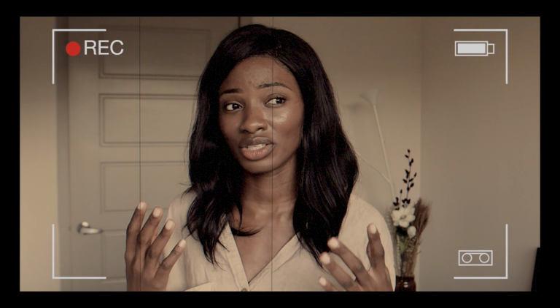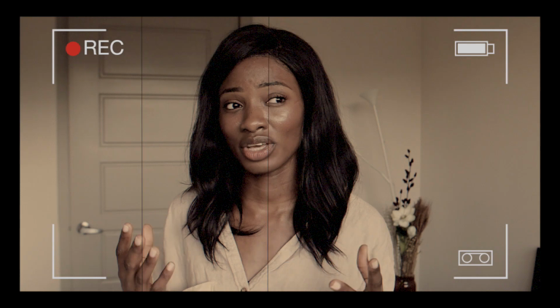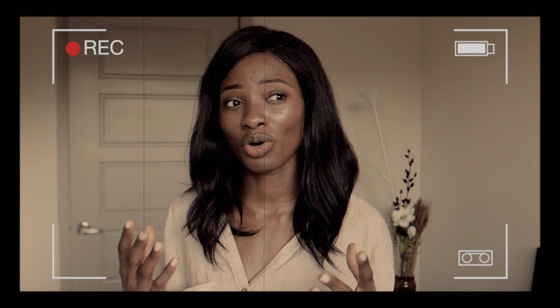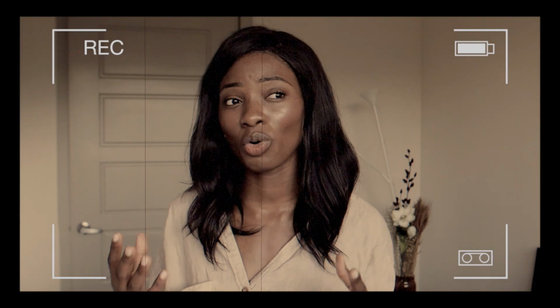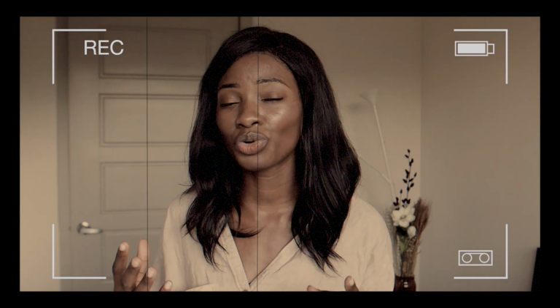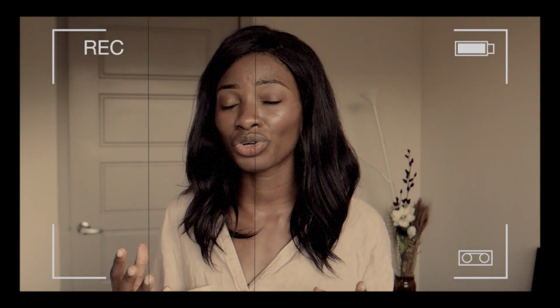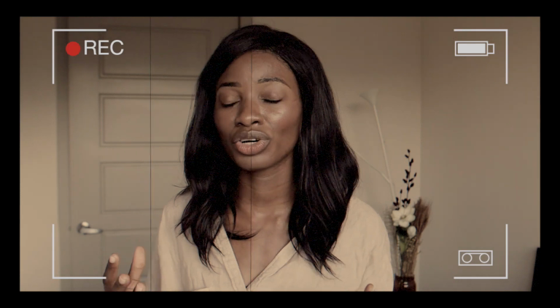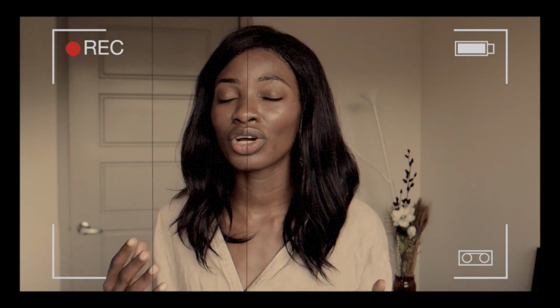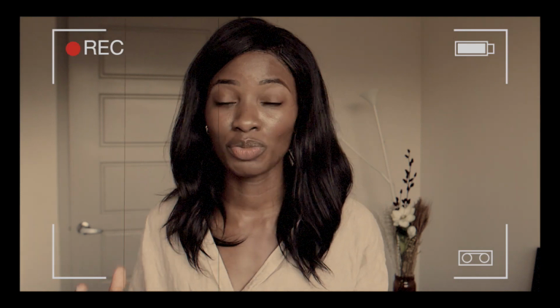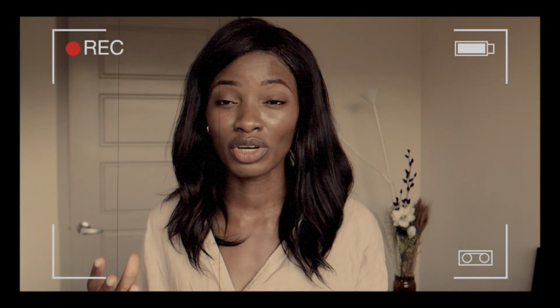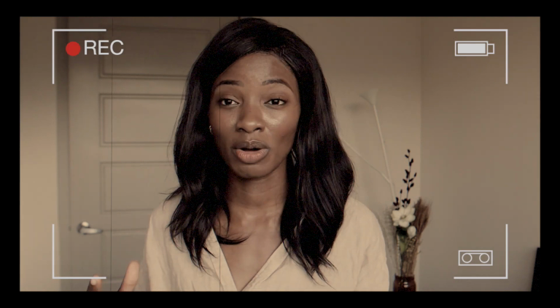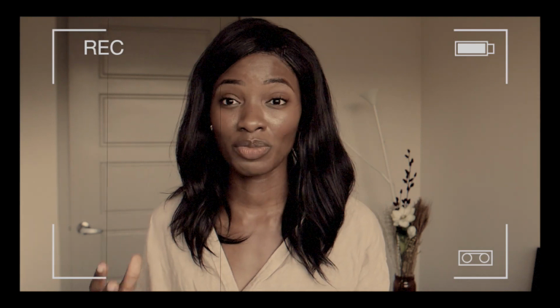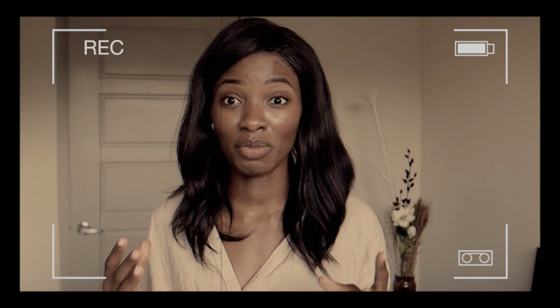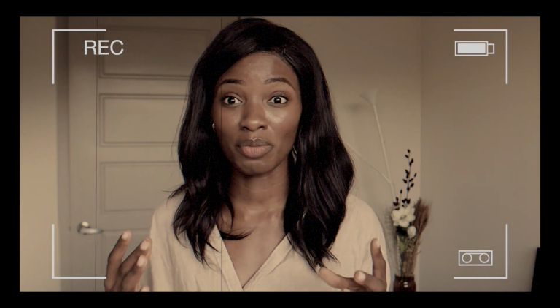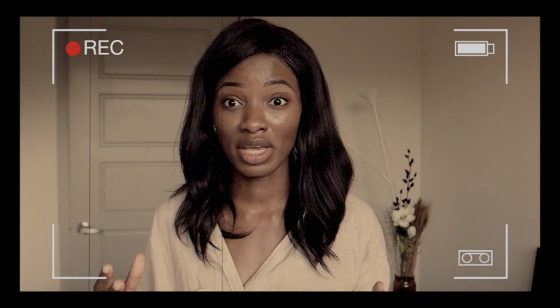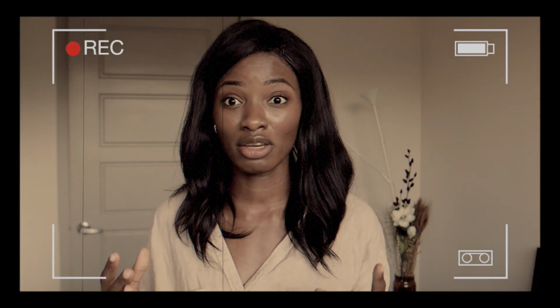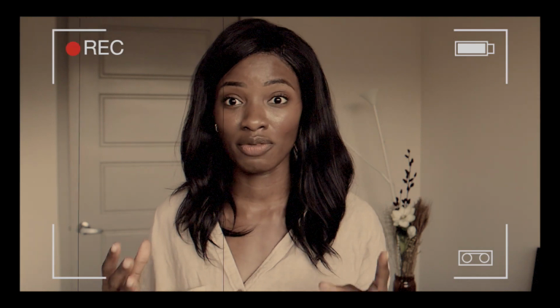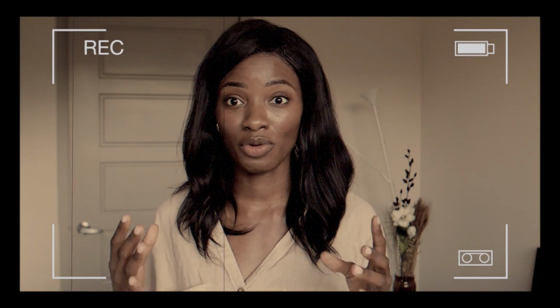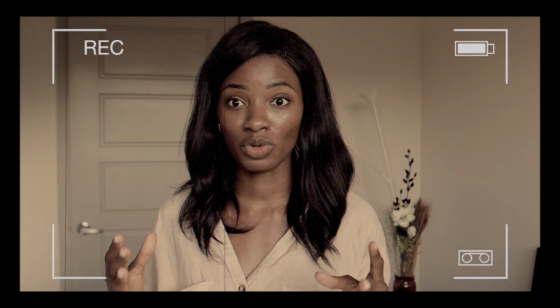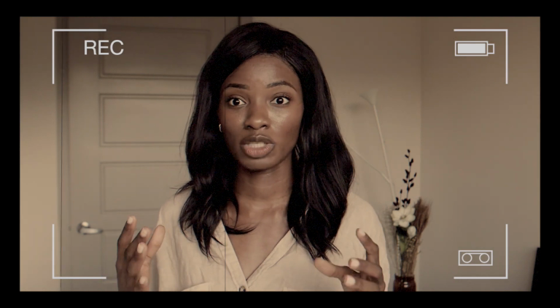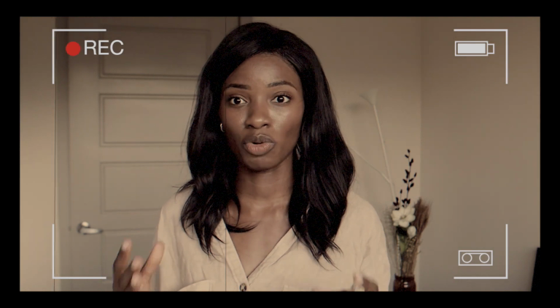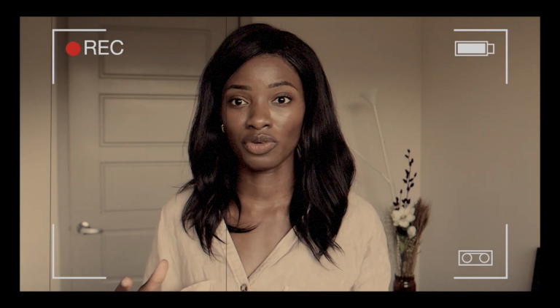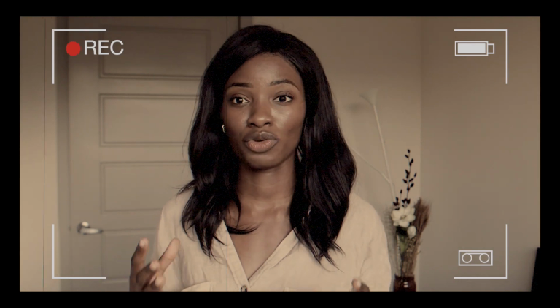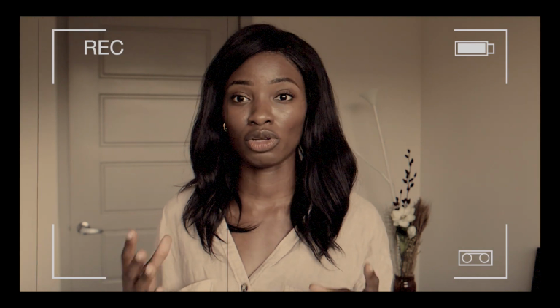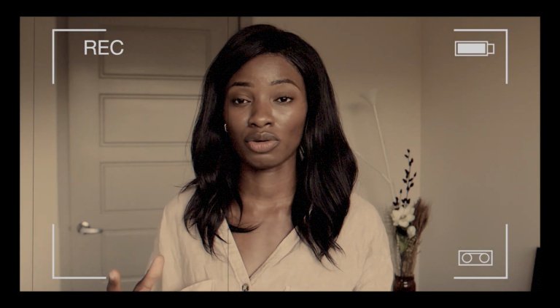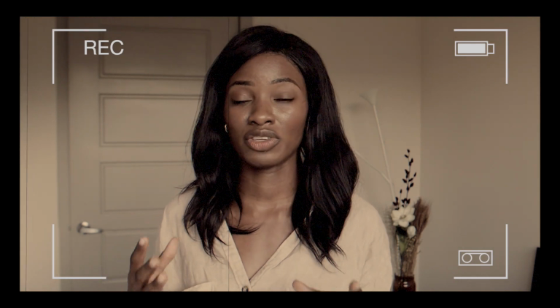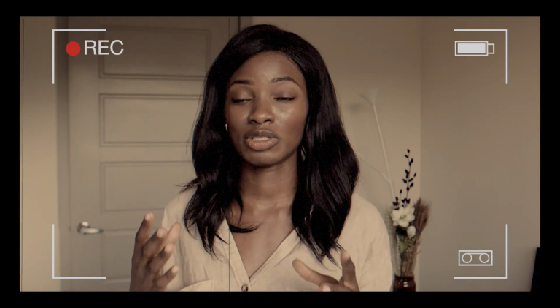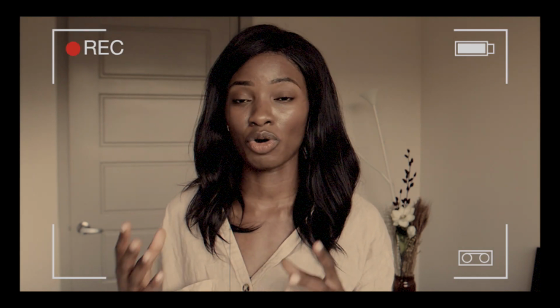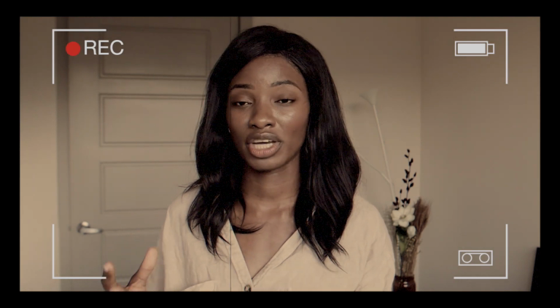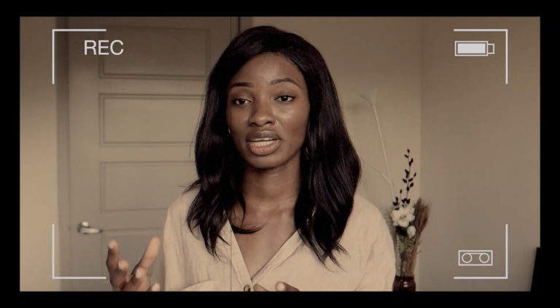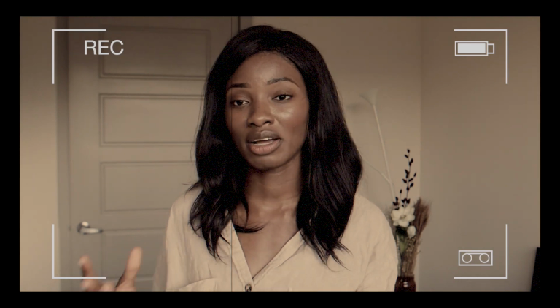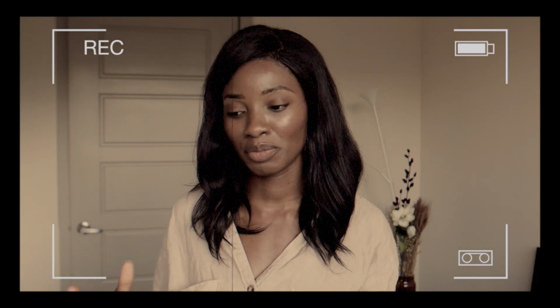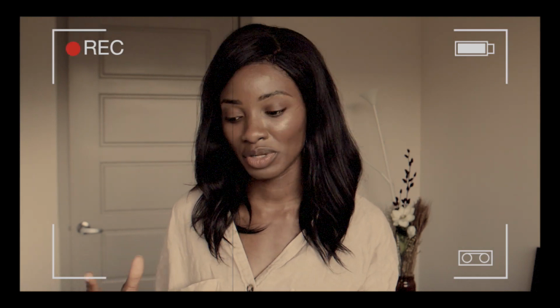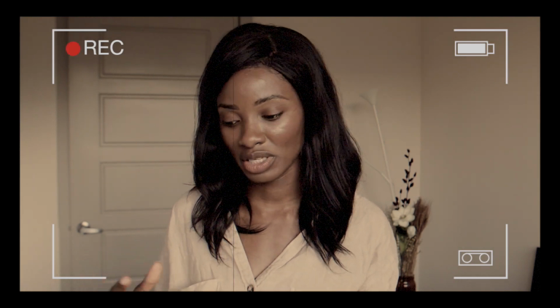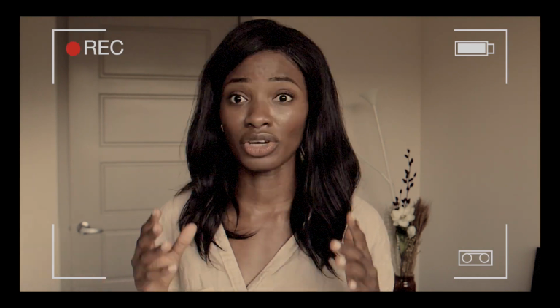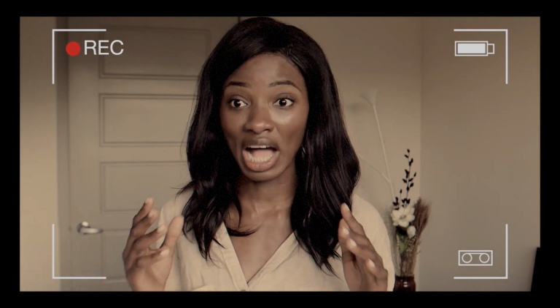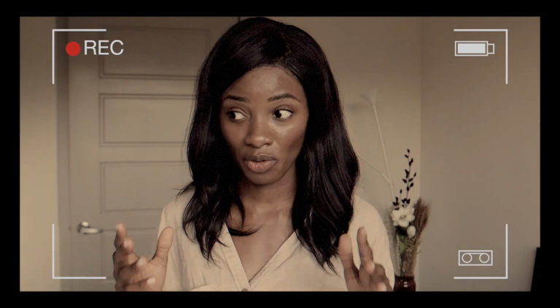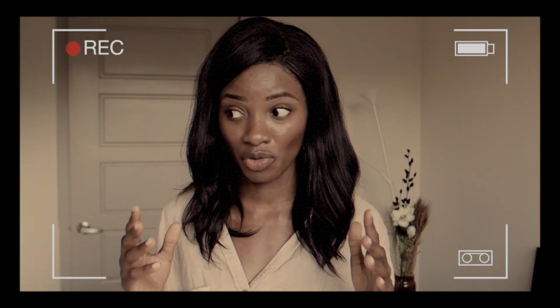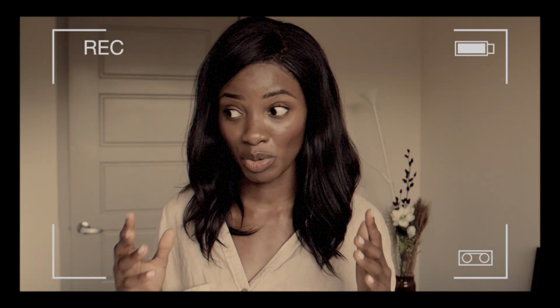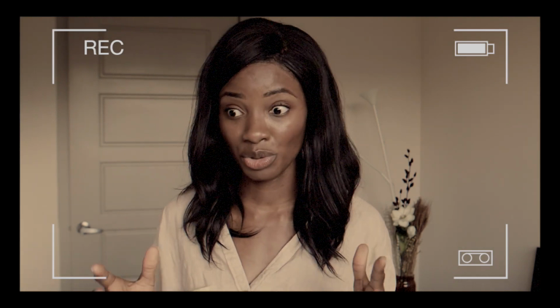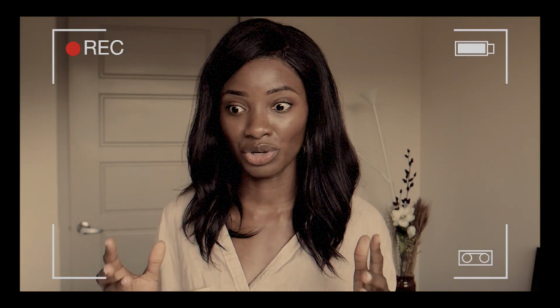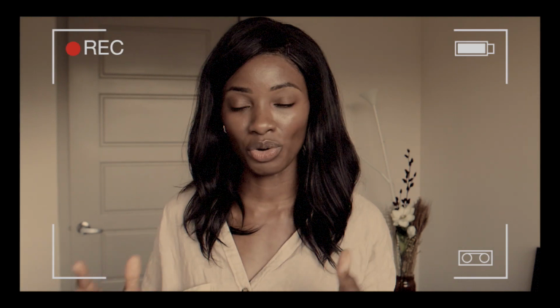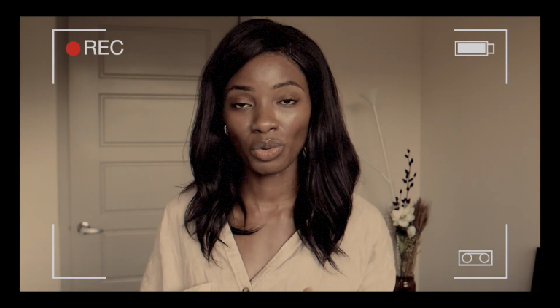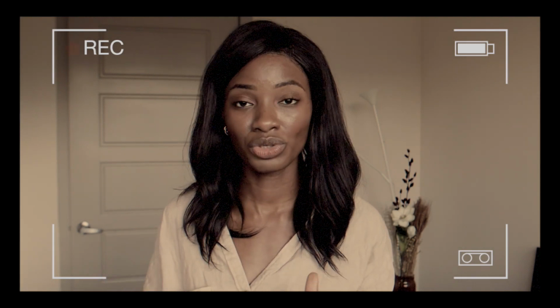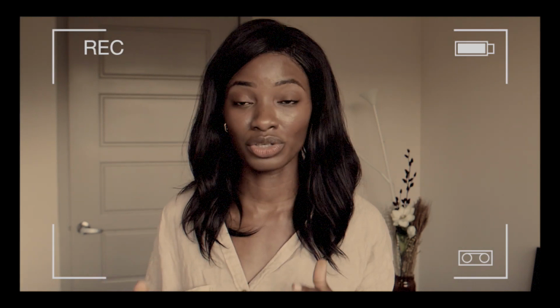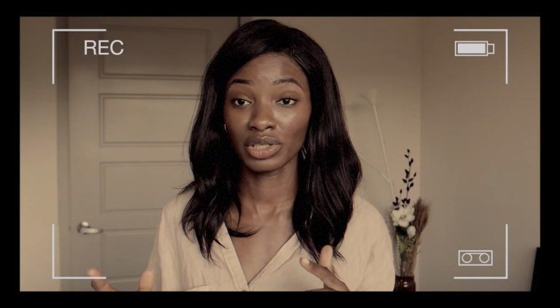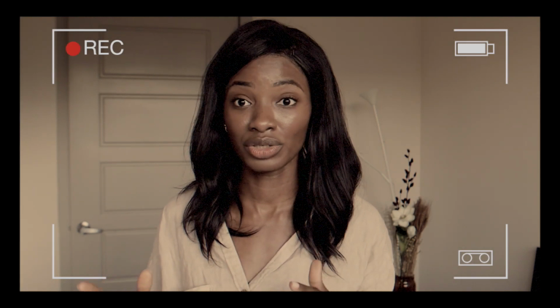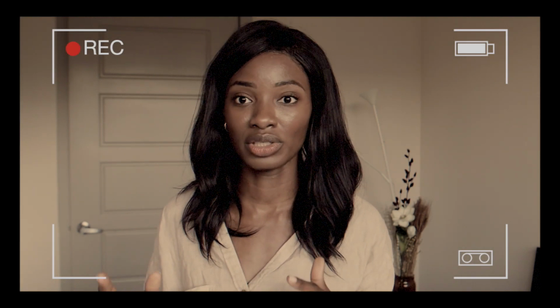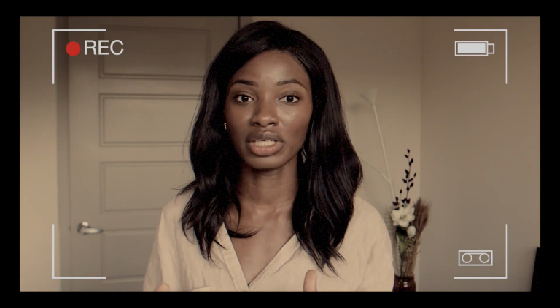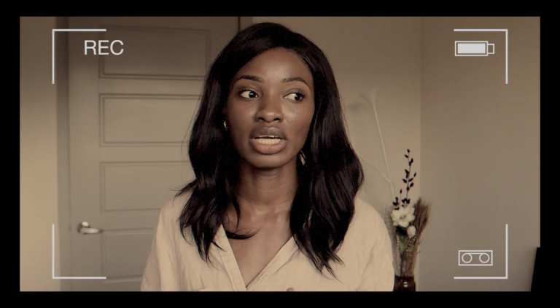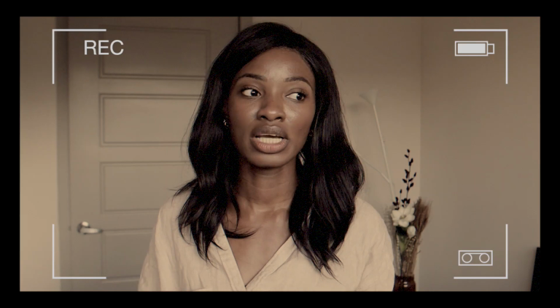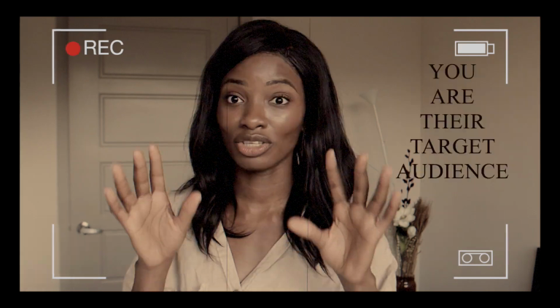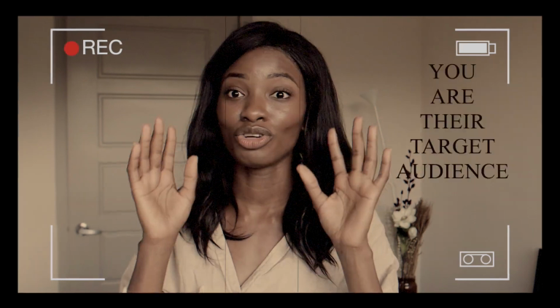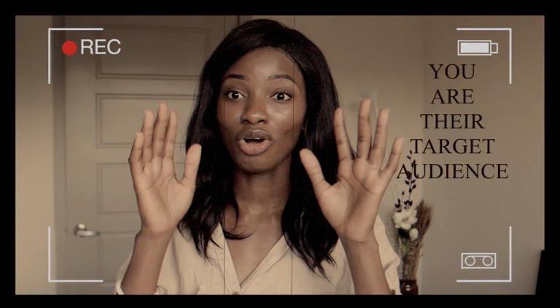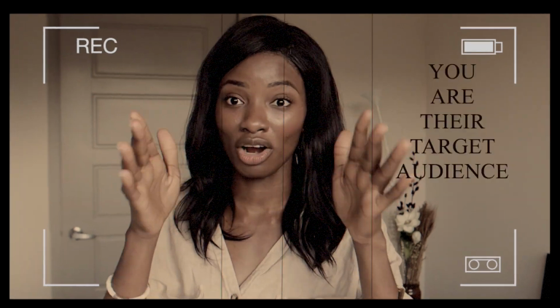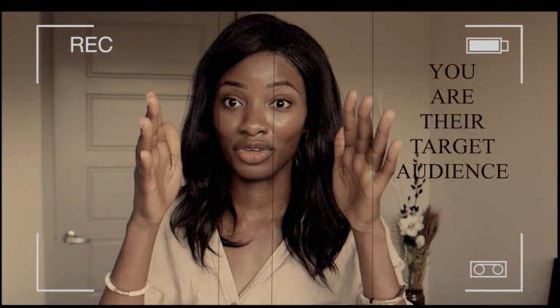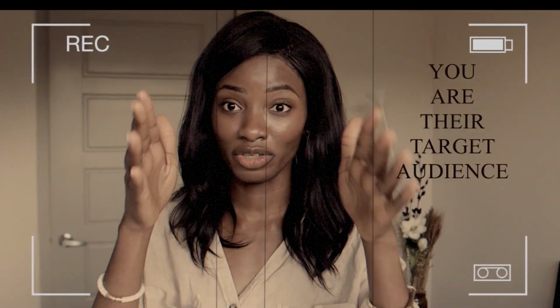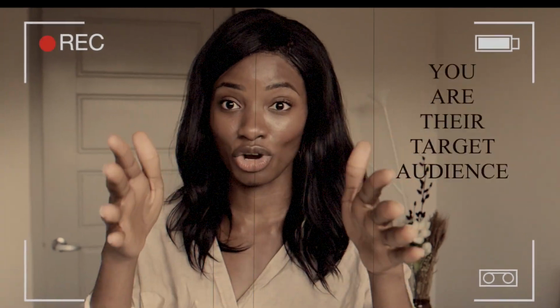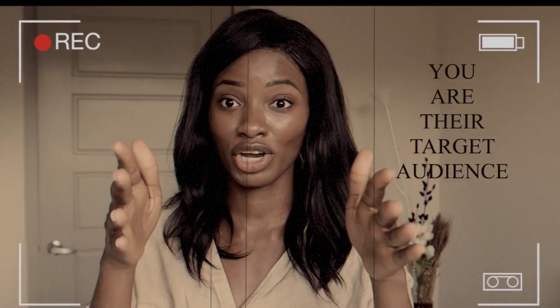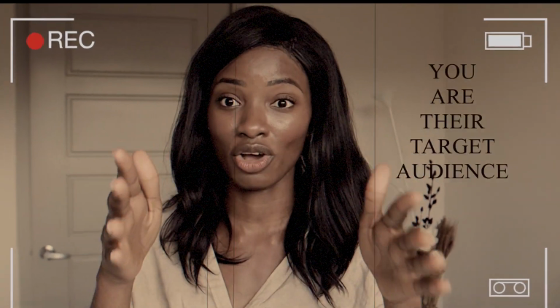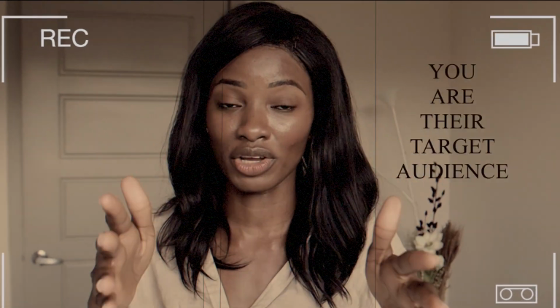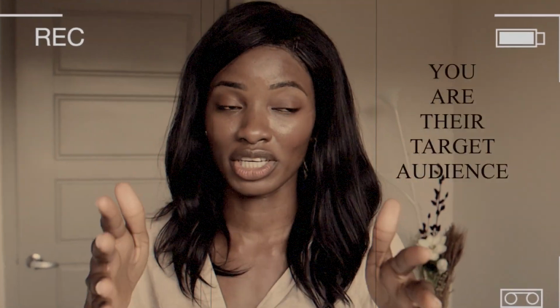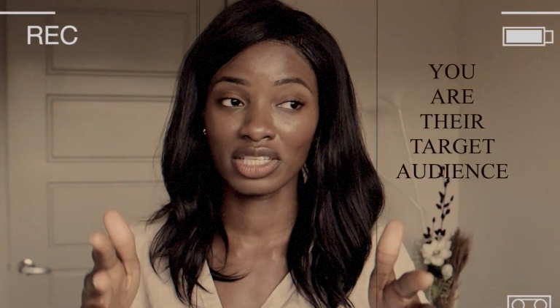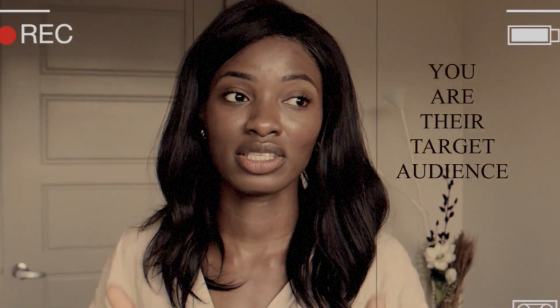As you get older, you become the main focus point for a lot of these marketing companies. The alpha people that are older — literally, you are their target audience.